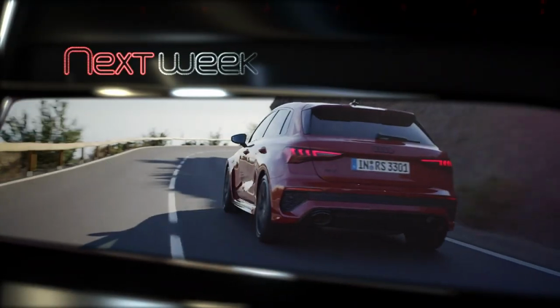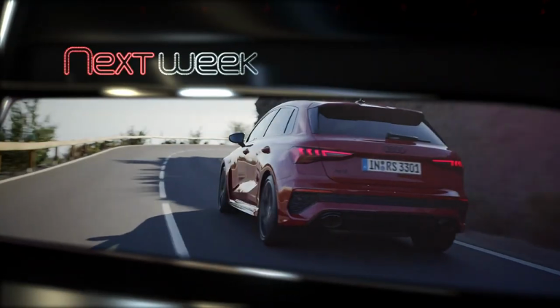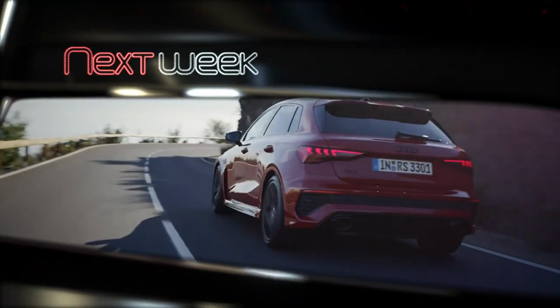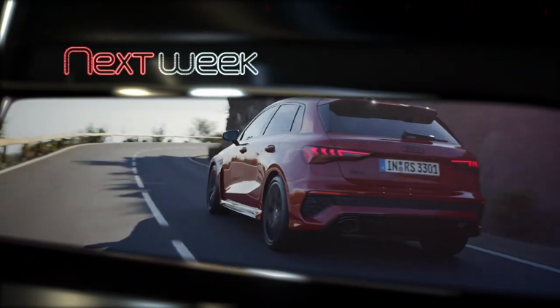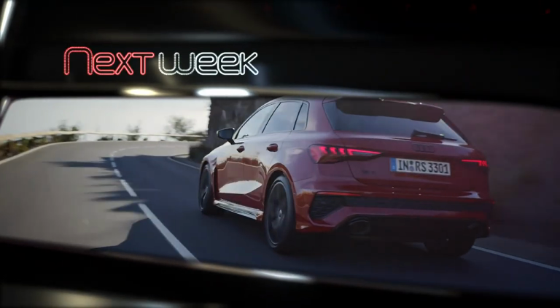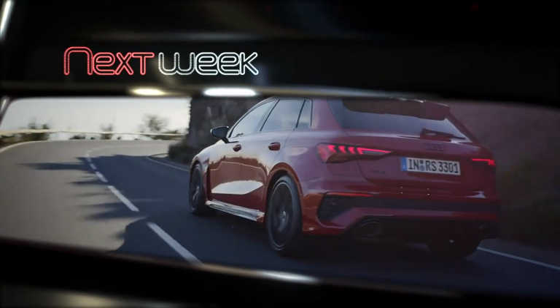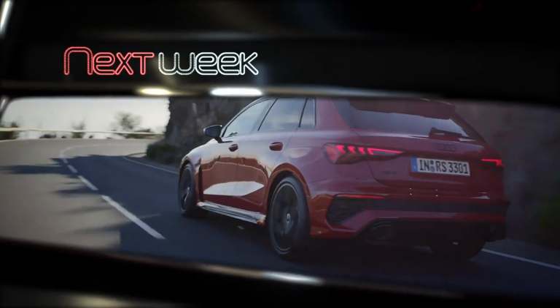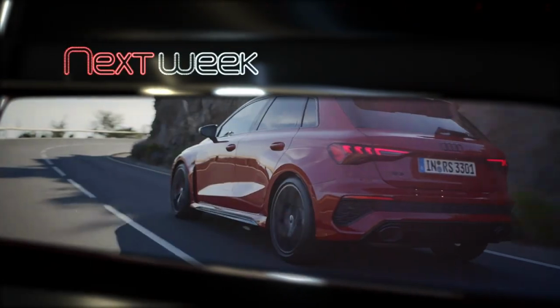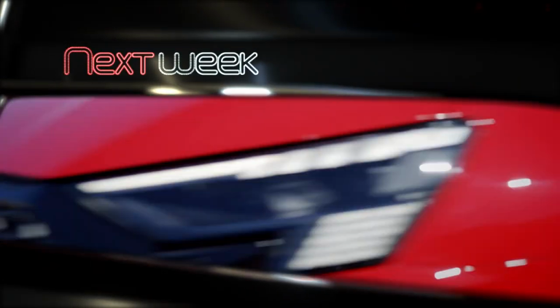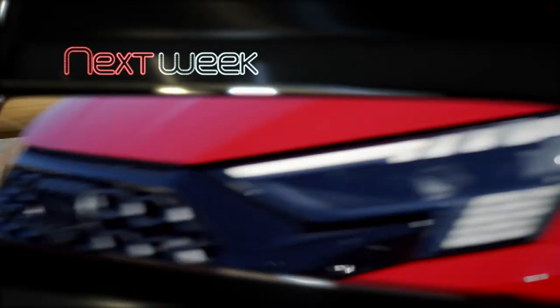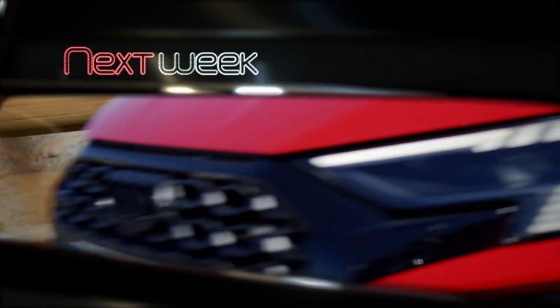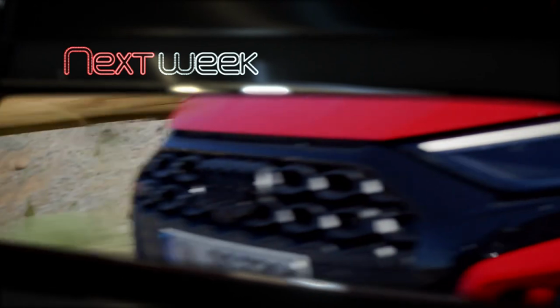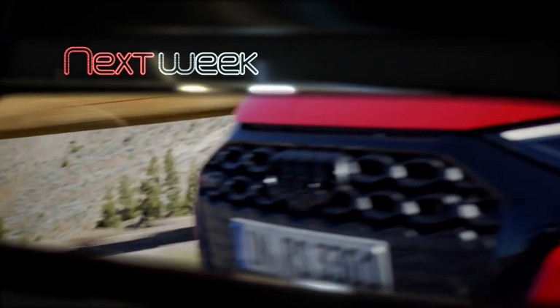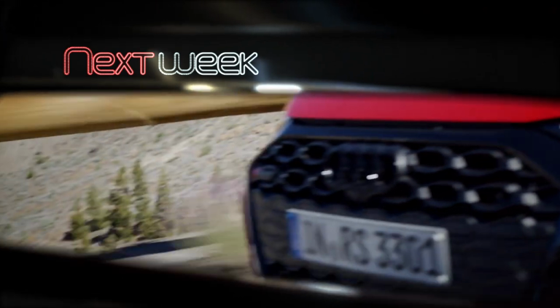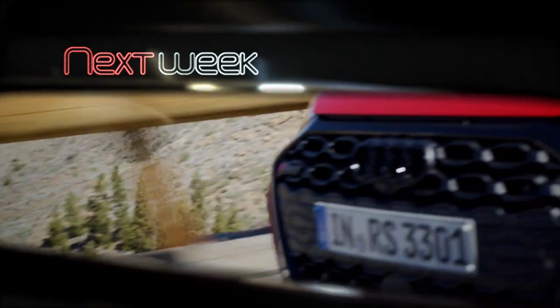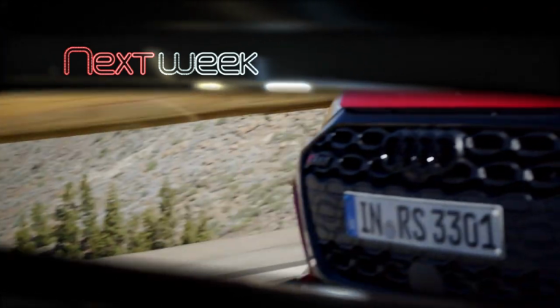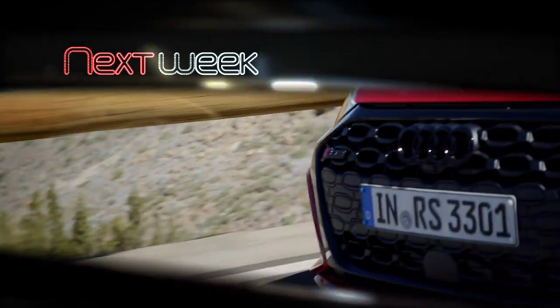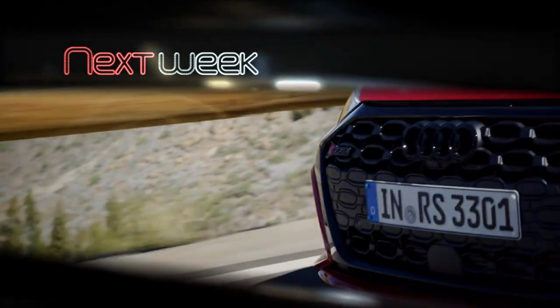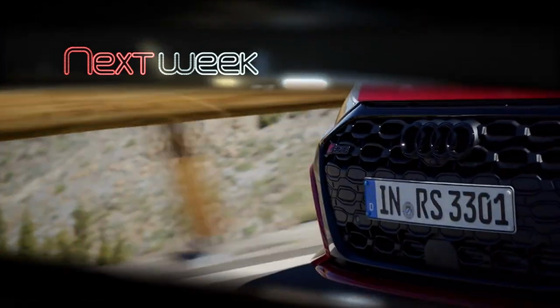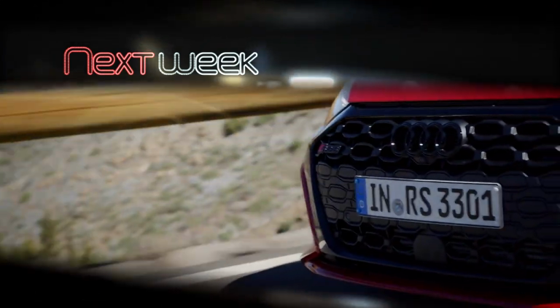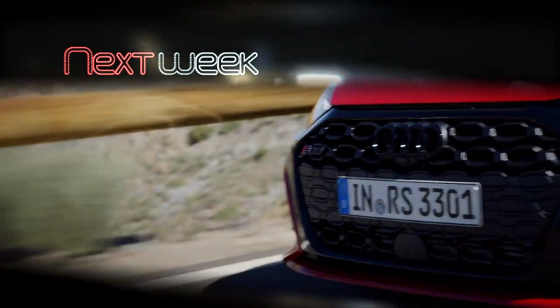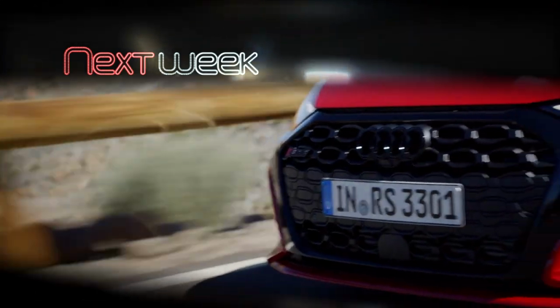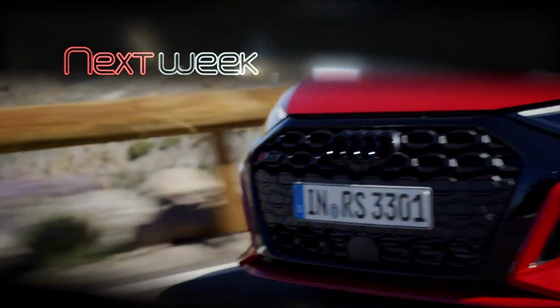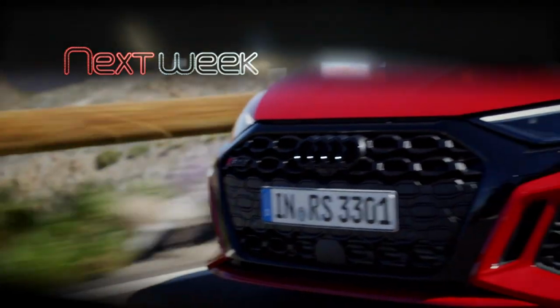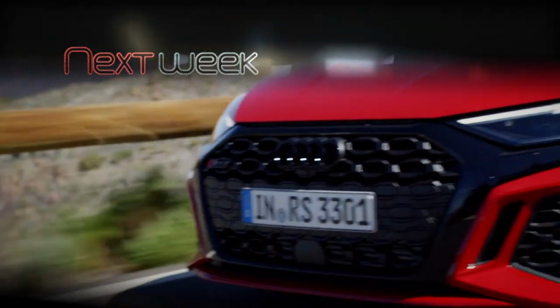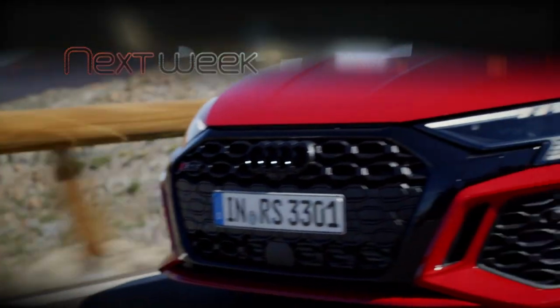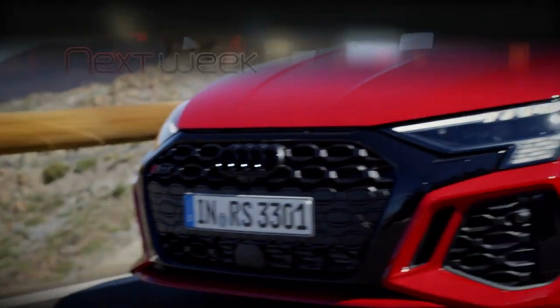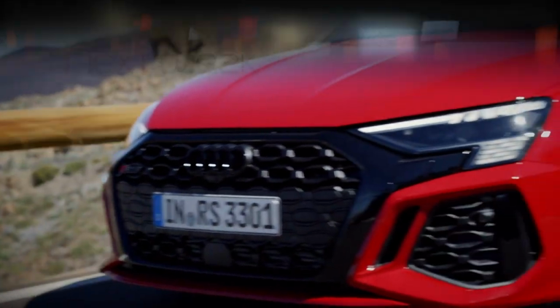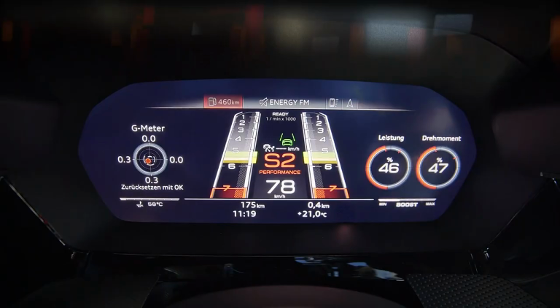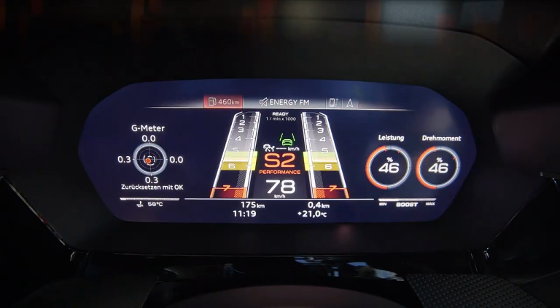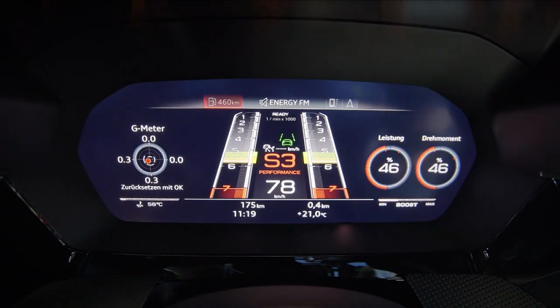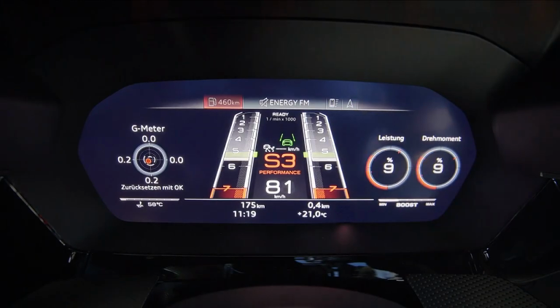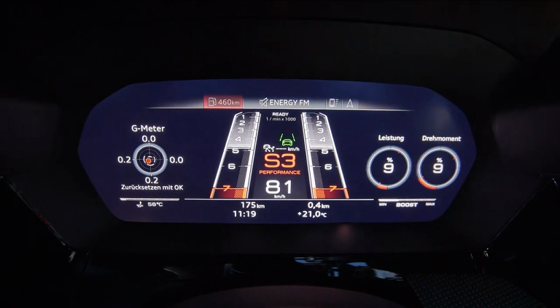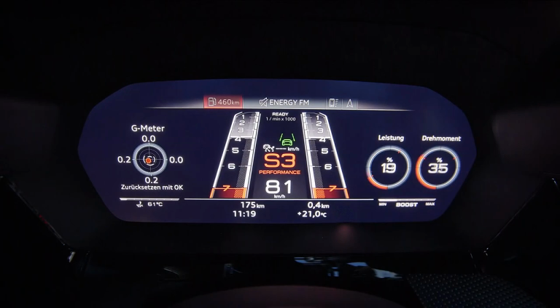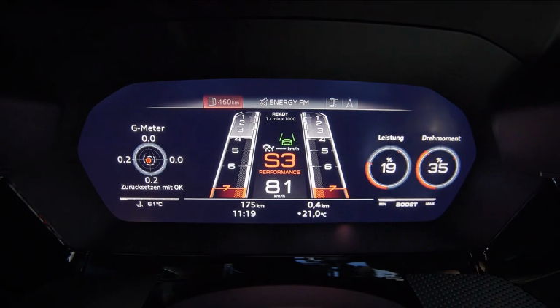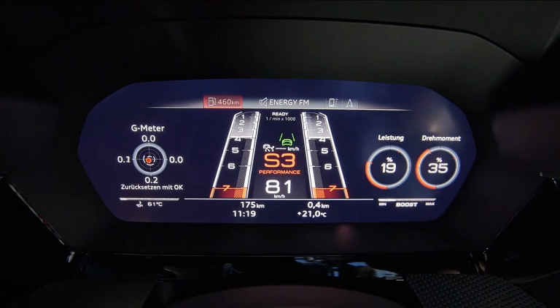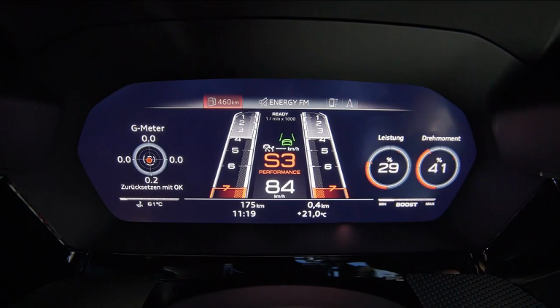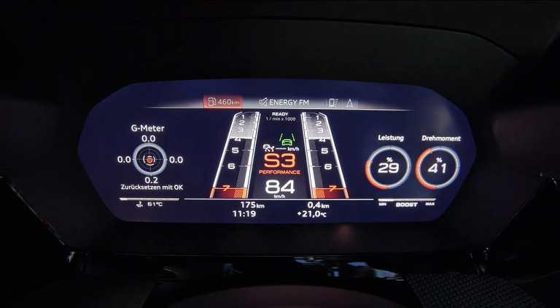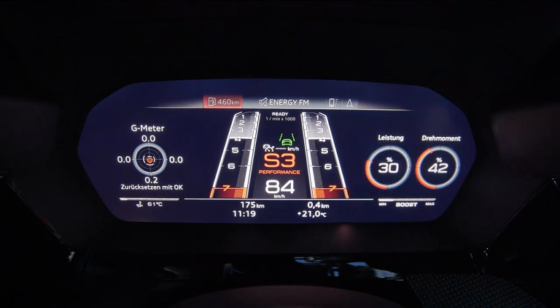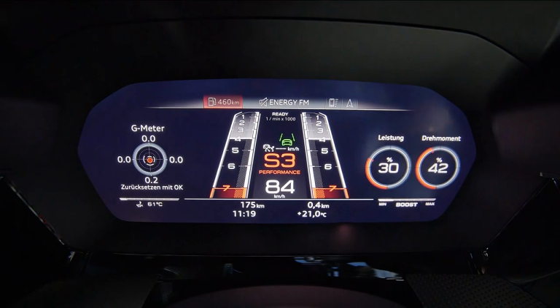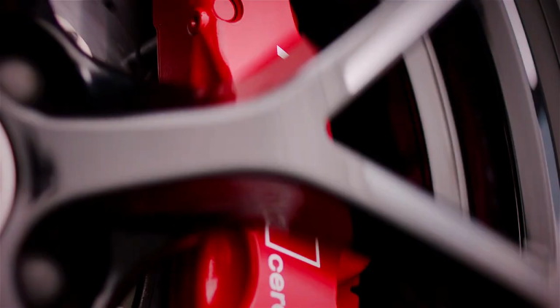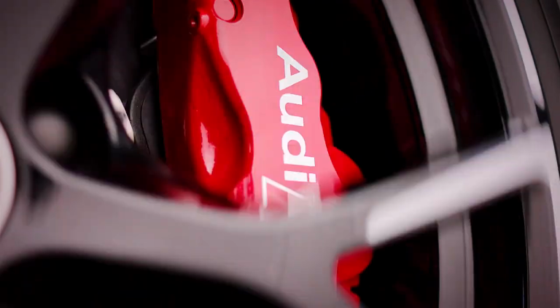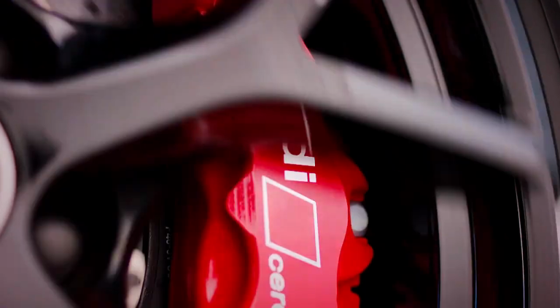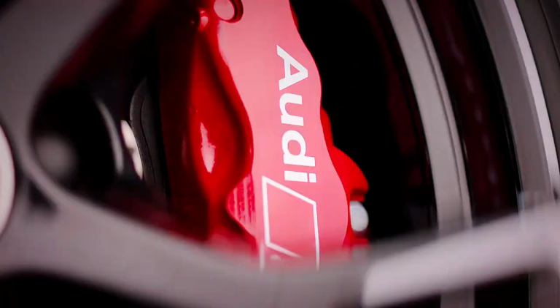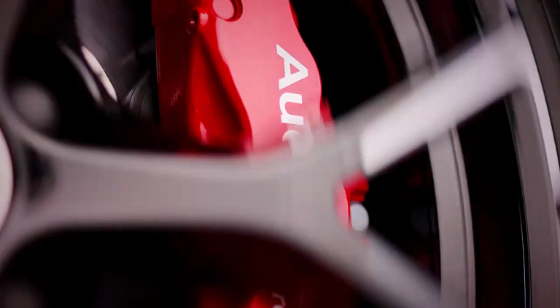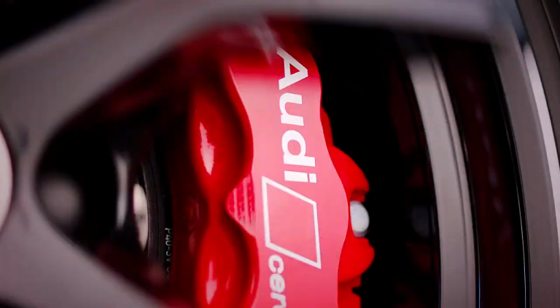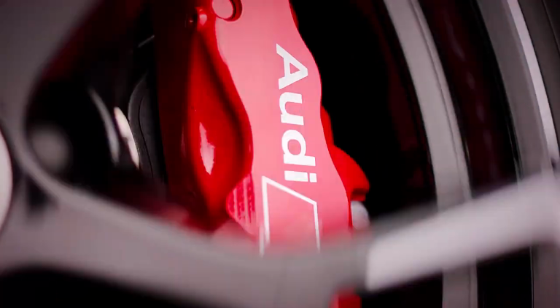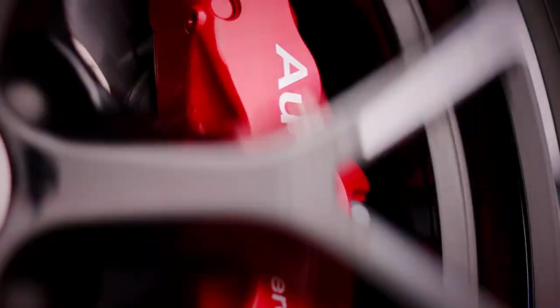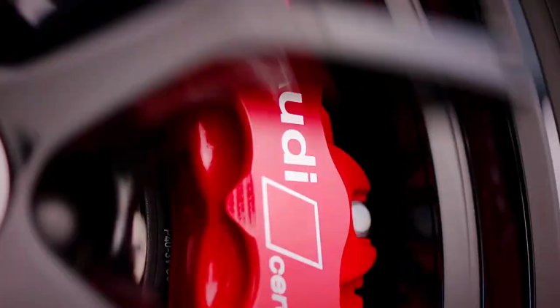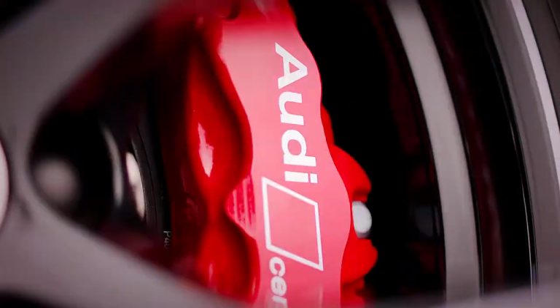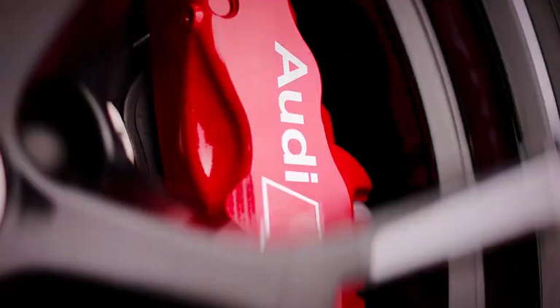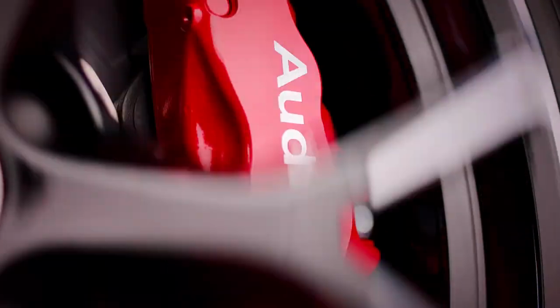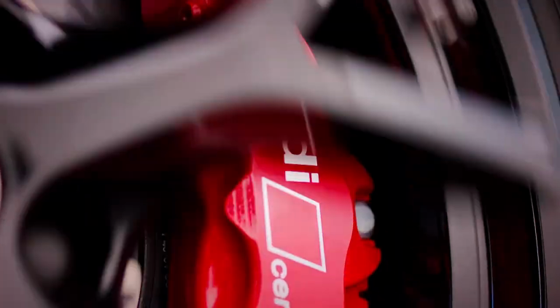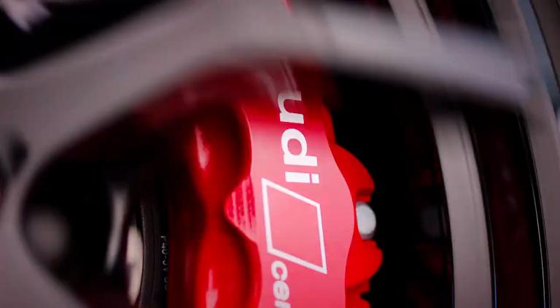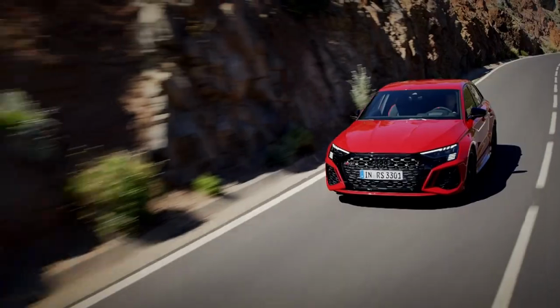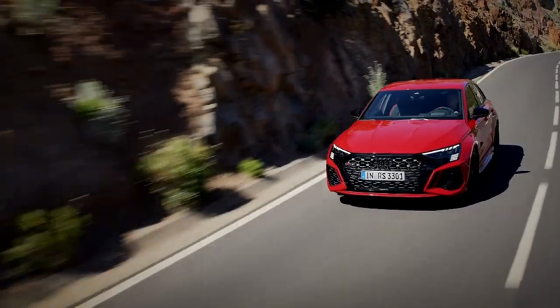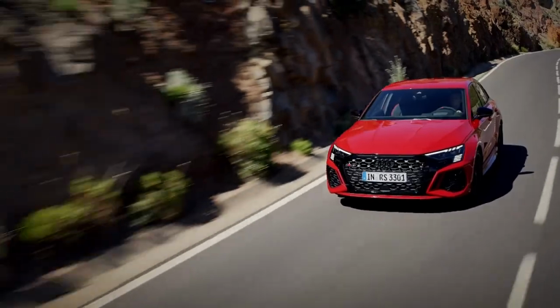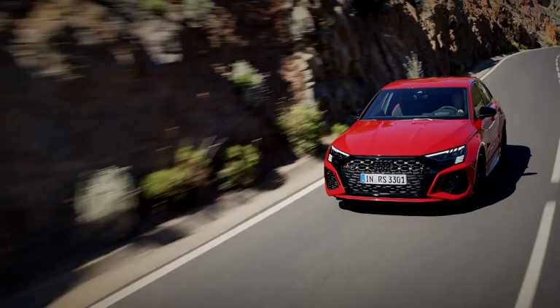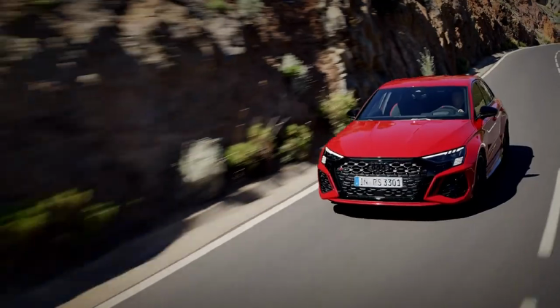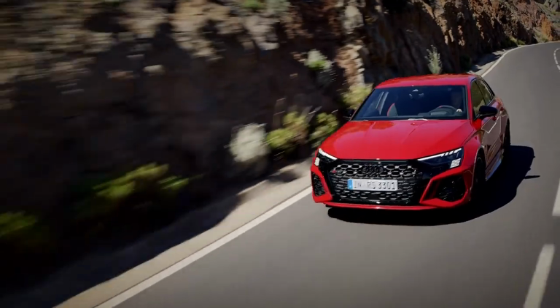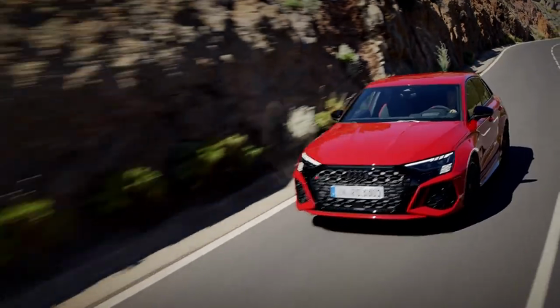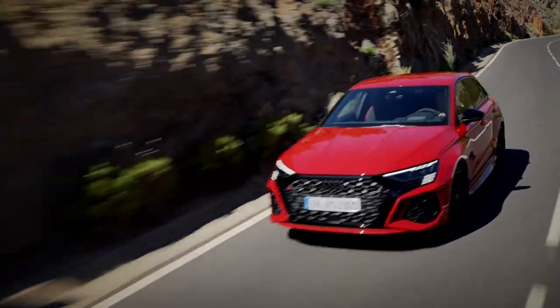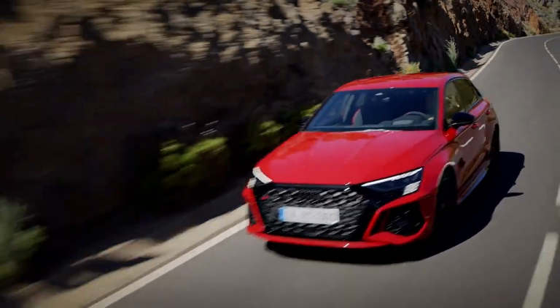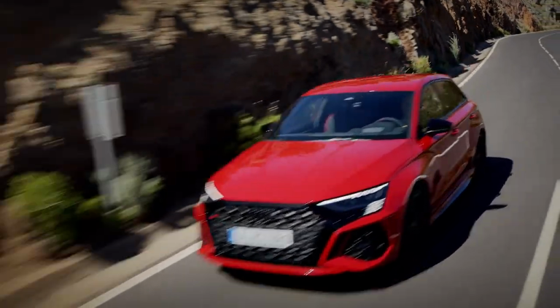Join us again next week on Auto Mondial as we preview the all-new Audi RS3.